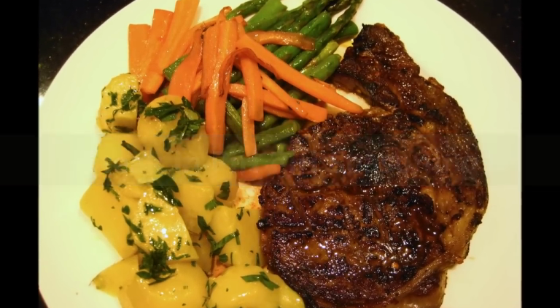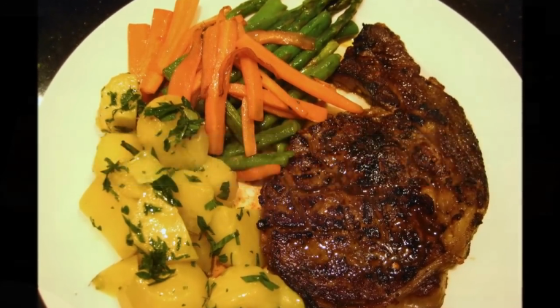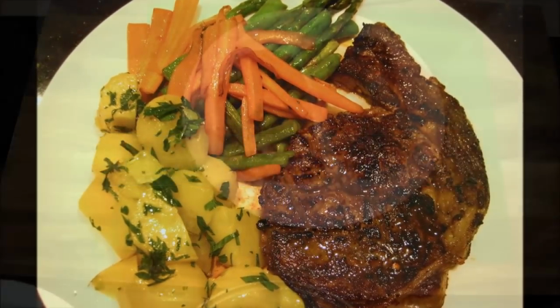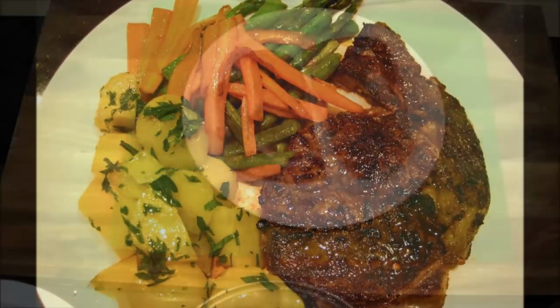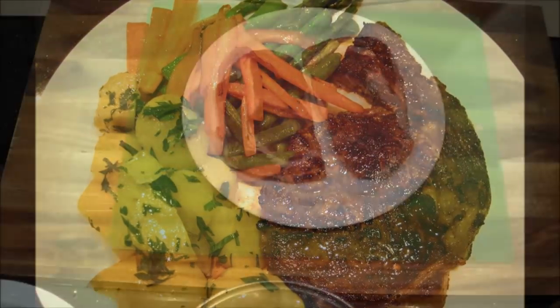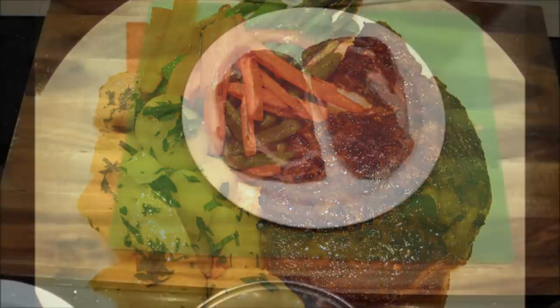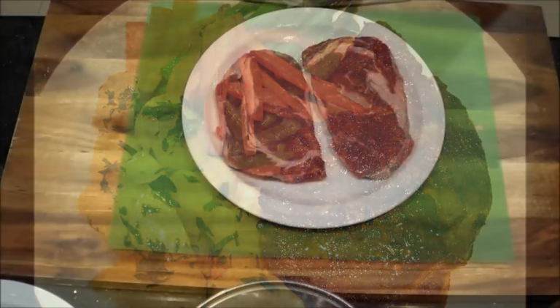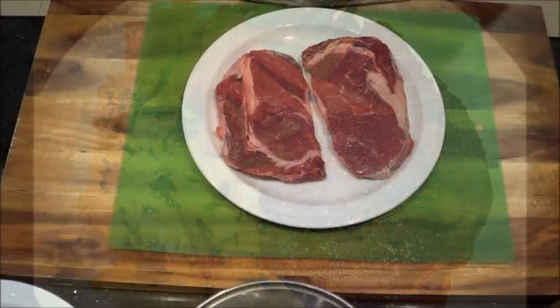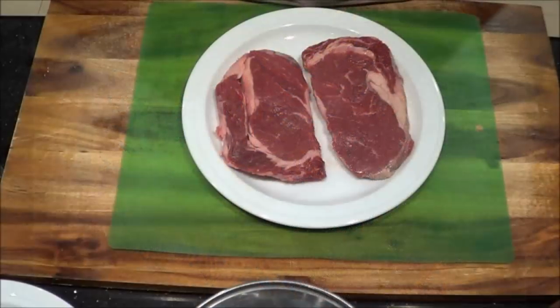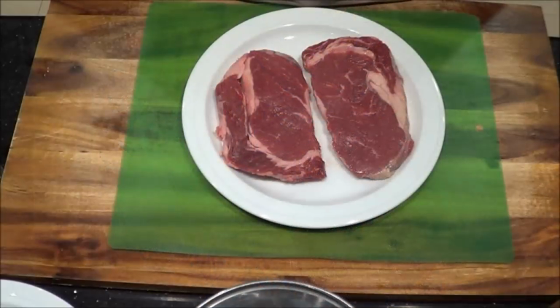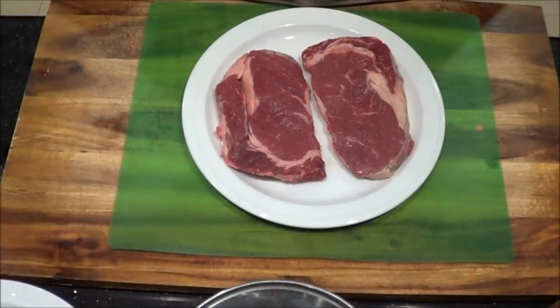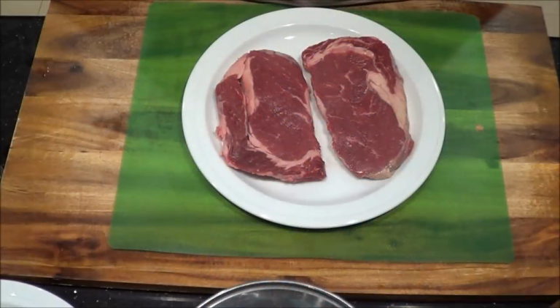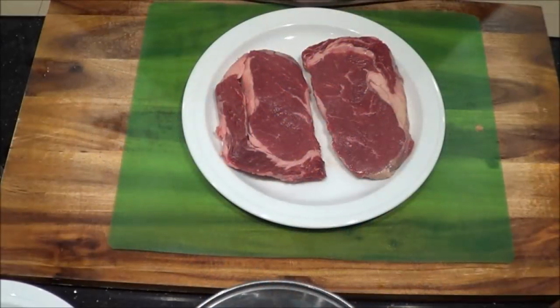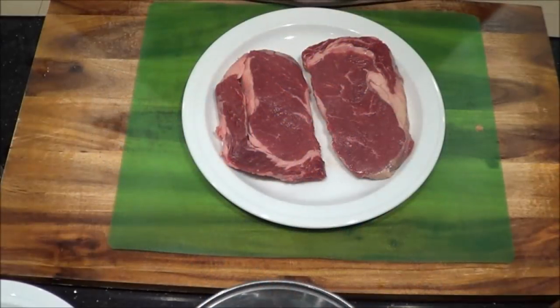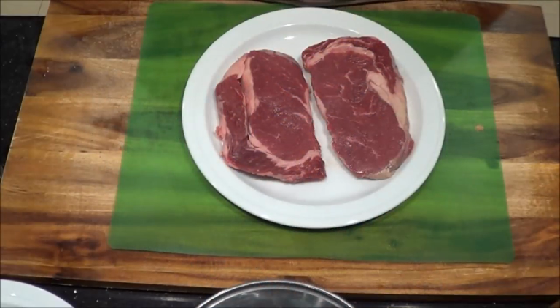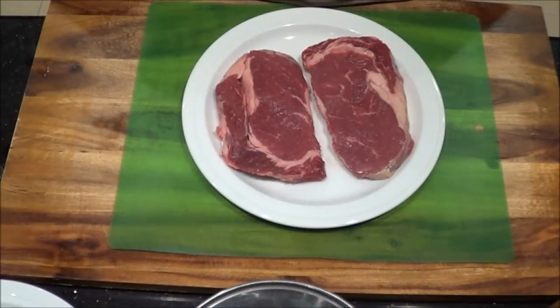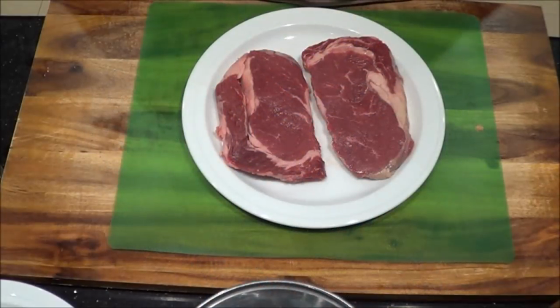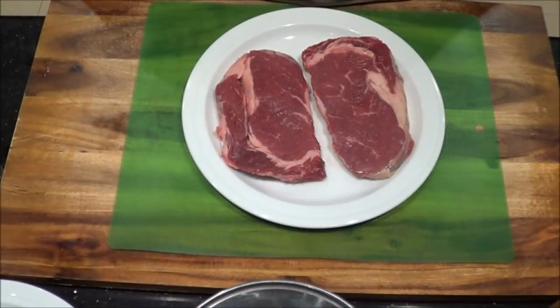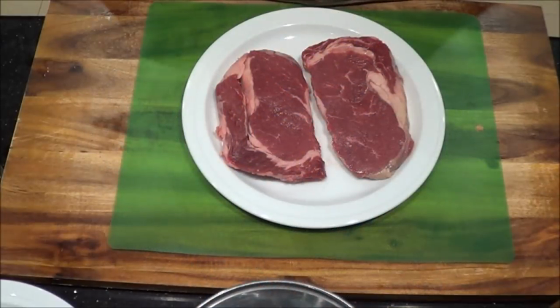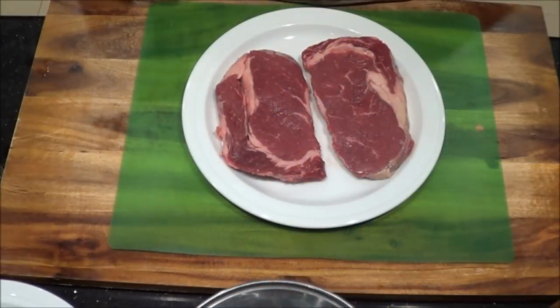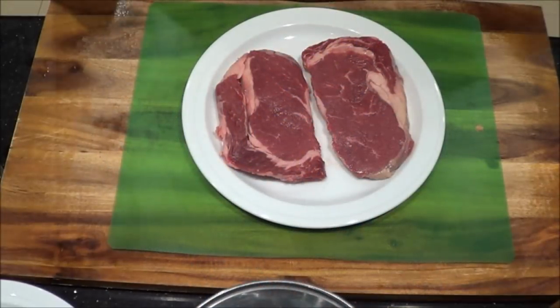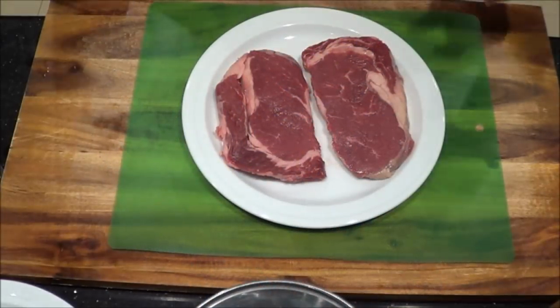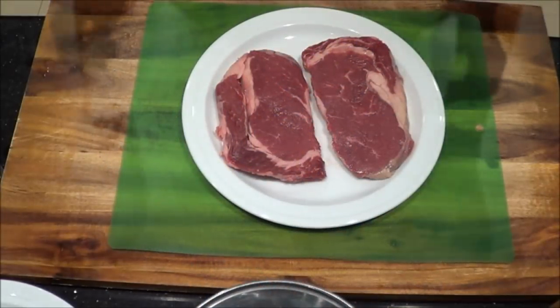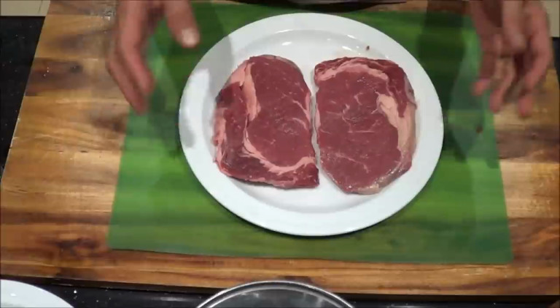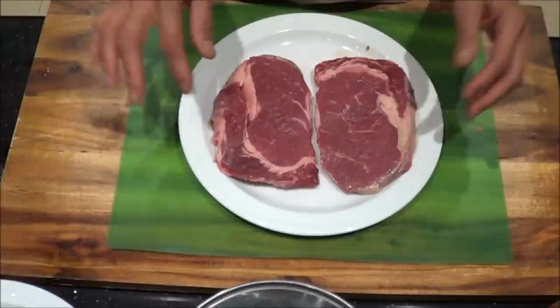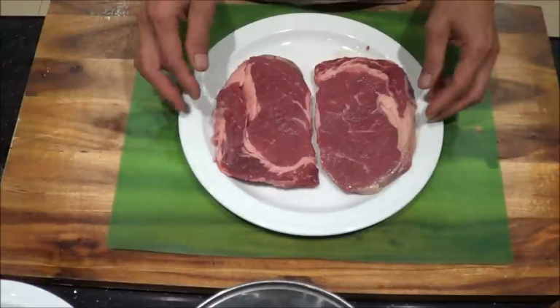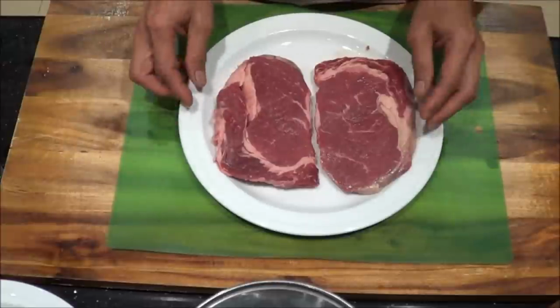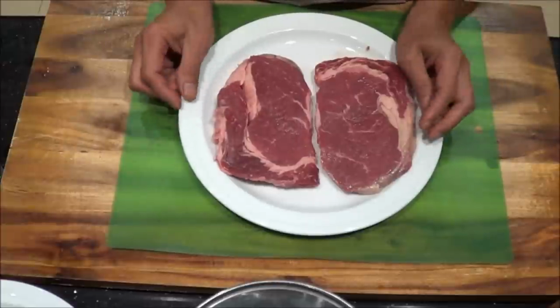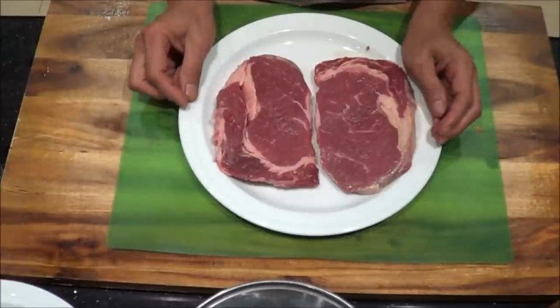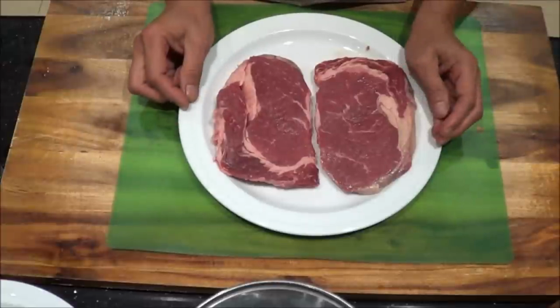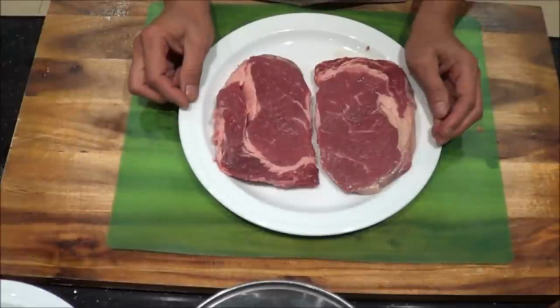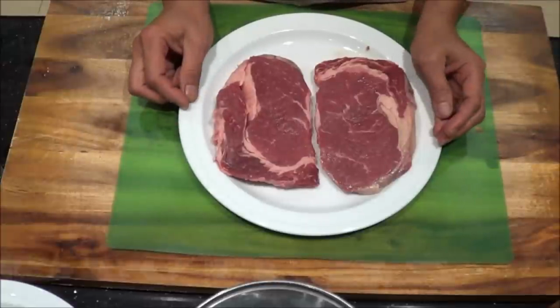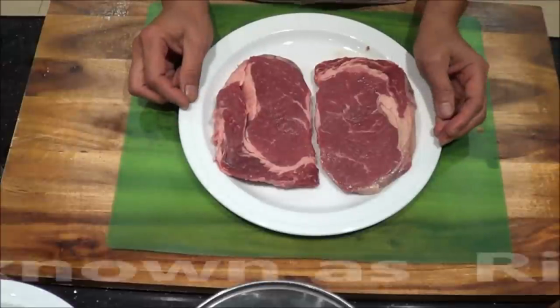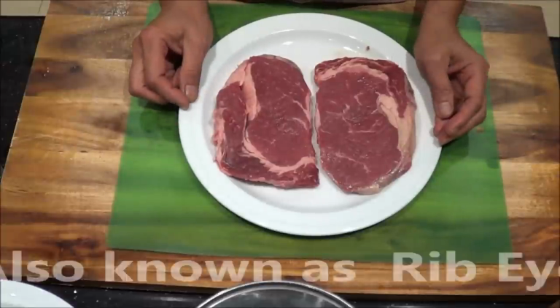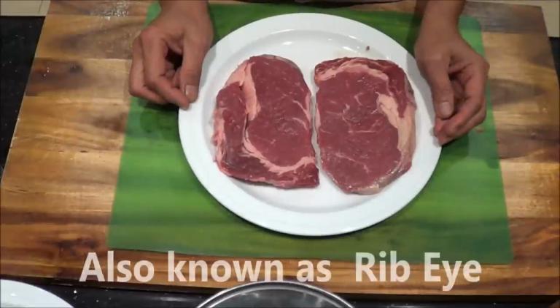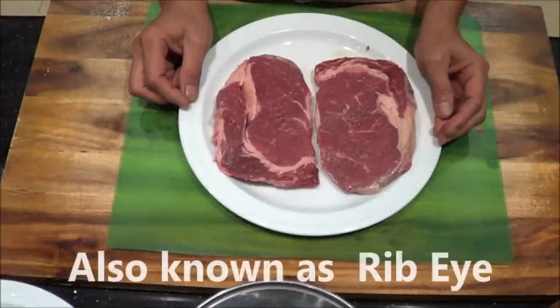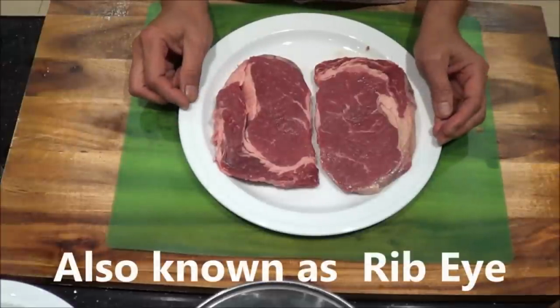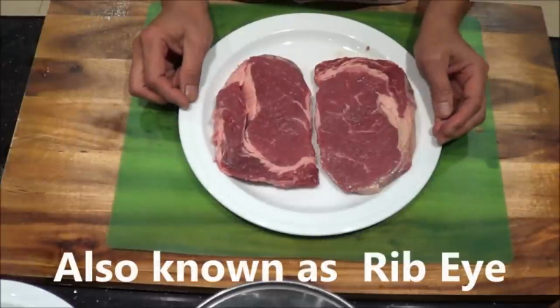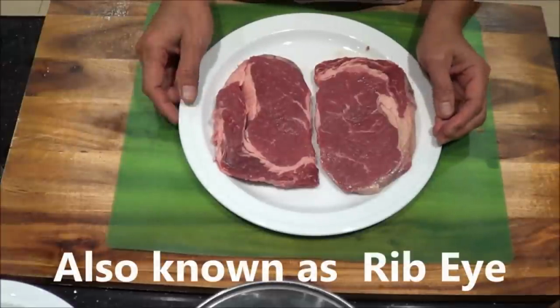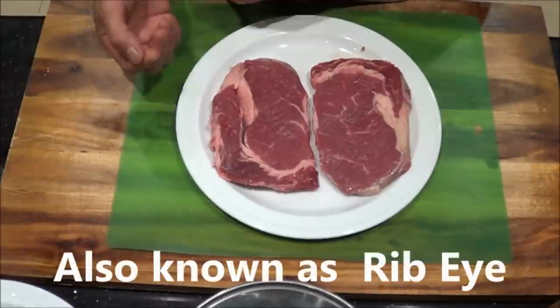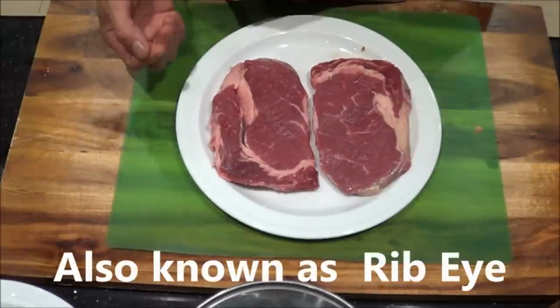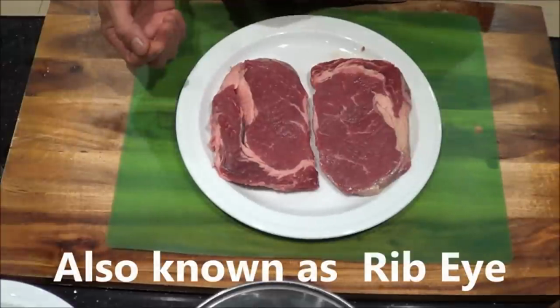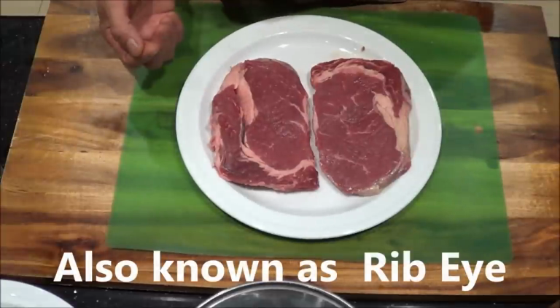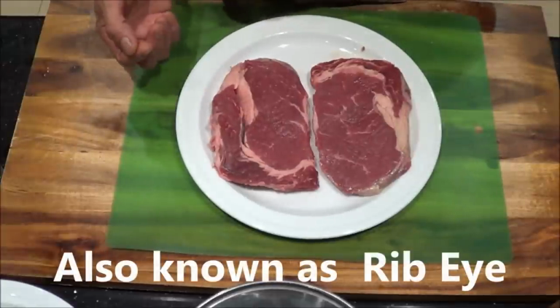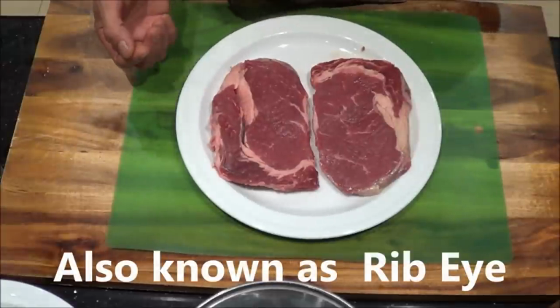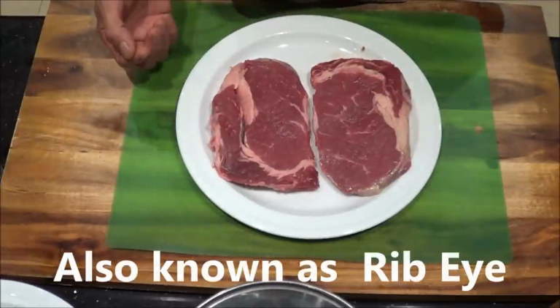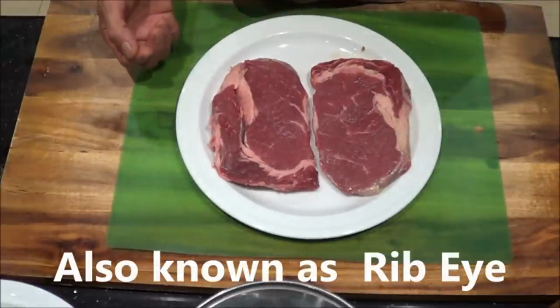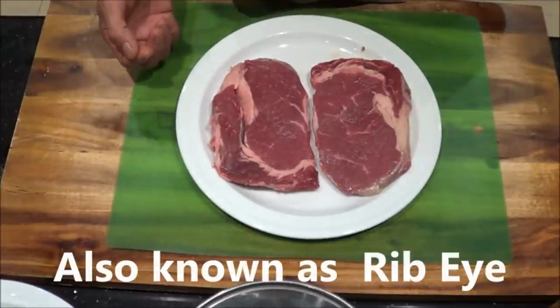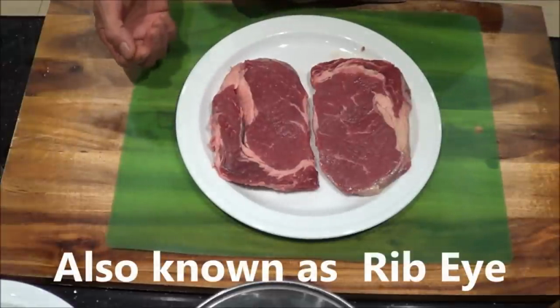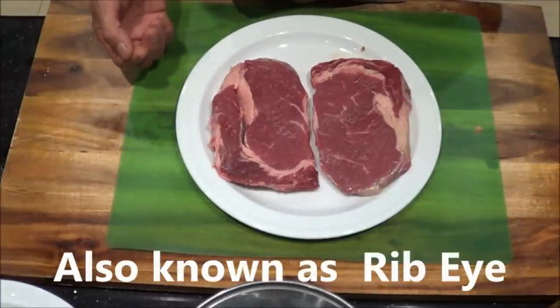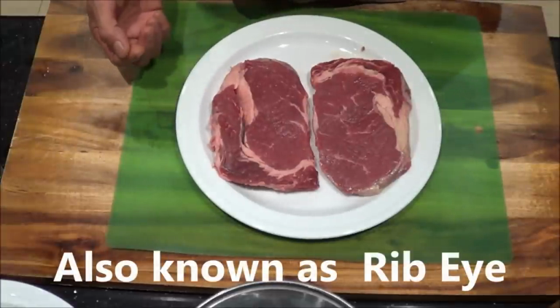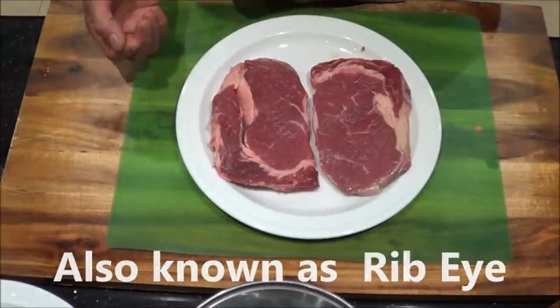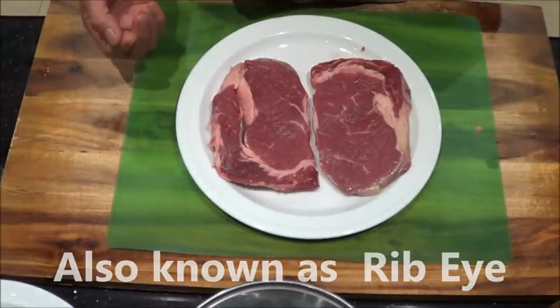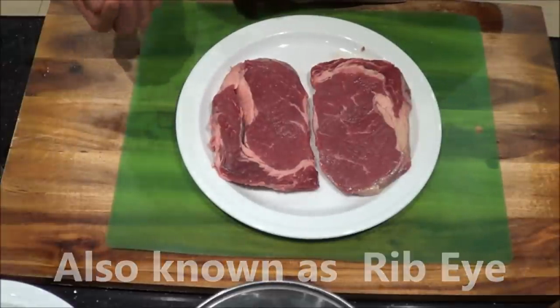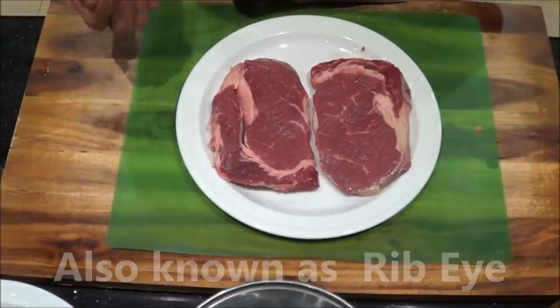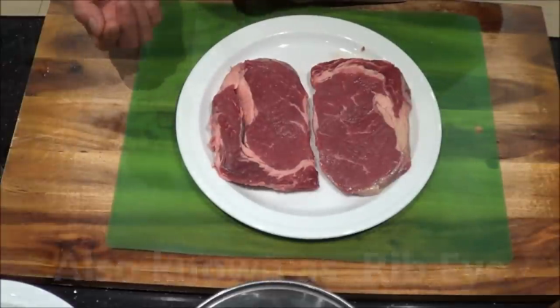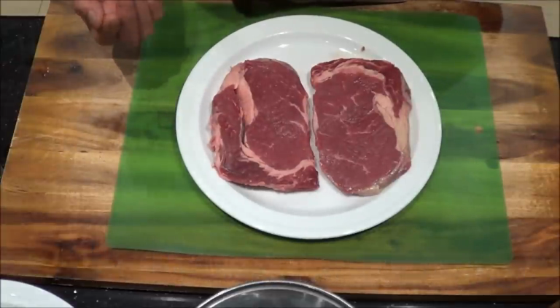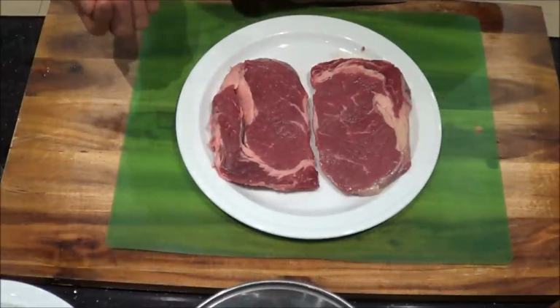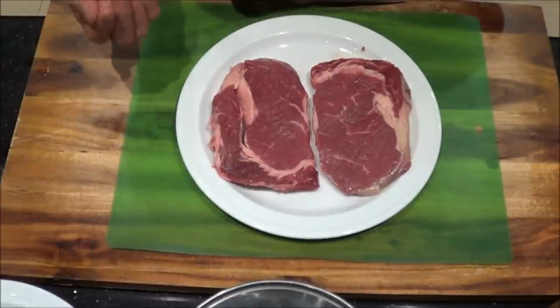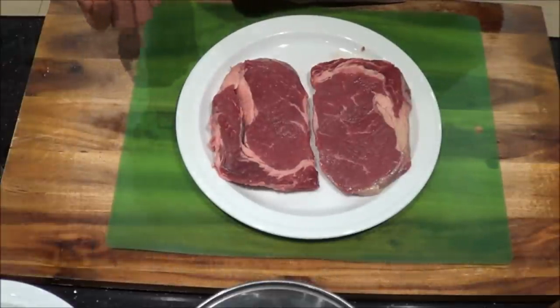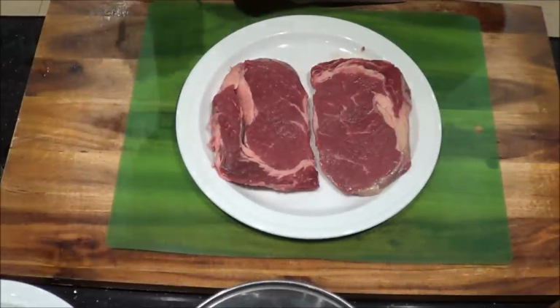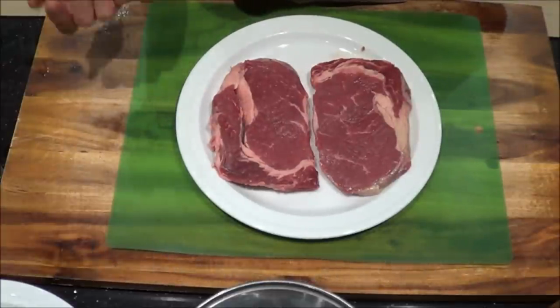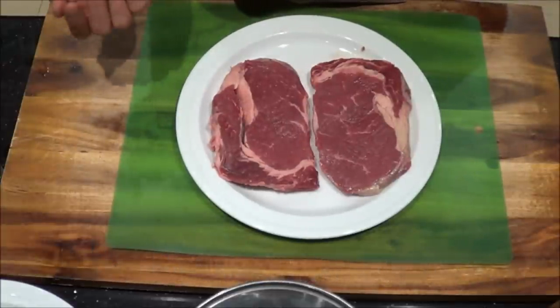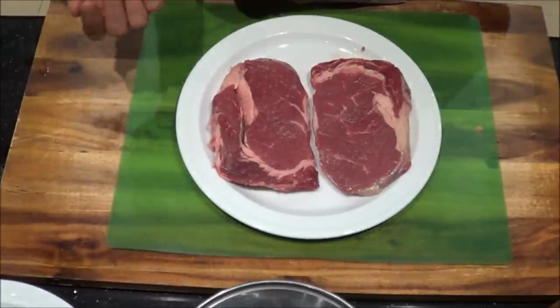Today I'd like to show you how I cook my steak. I've got a scotch fillet steak, but my husband prefers fillet steak.